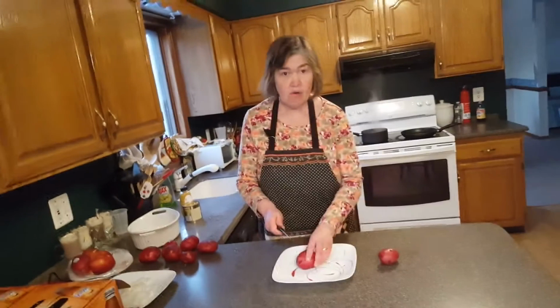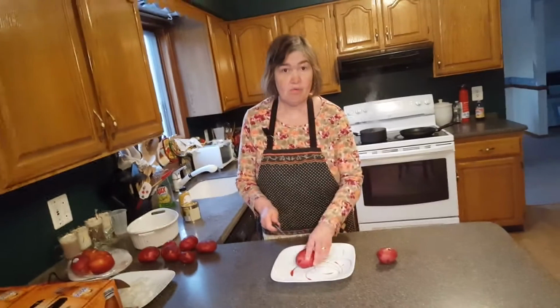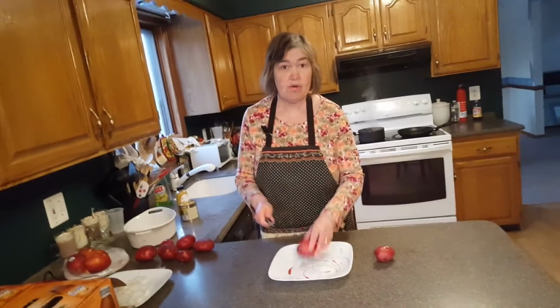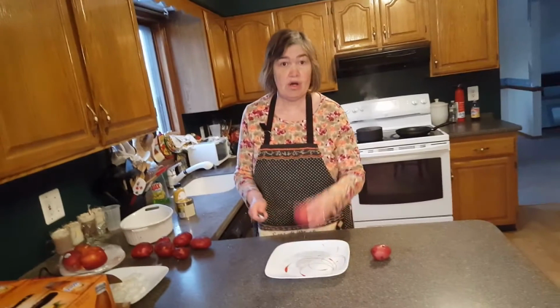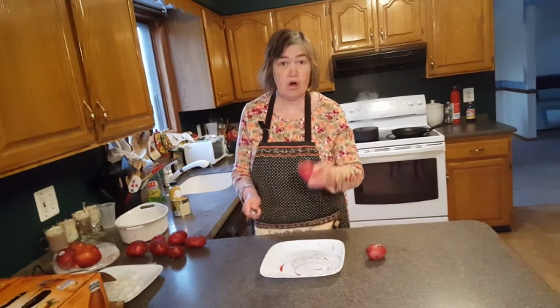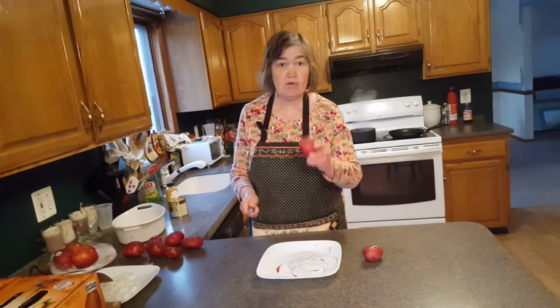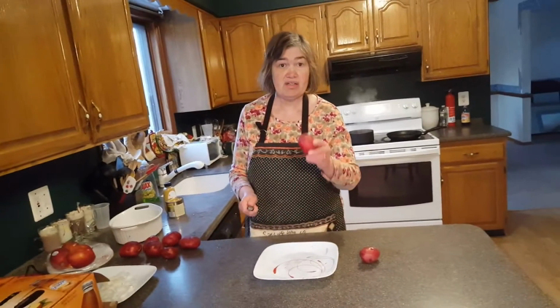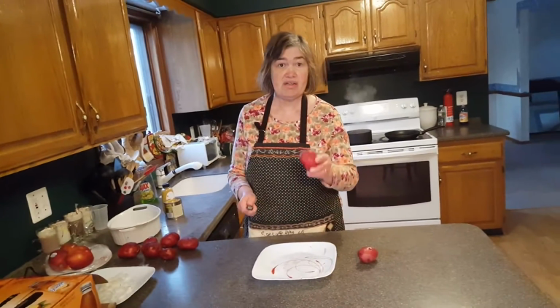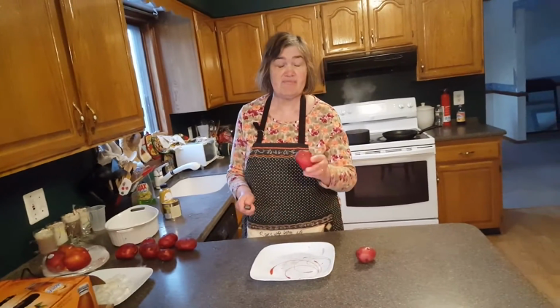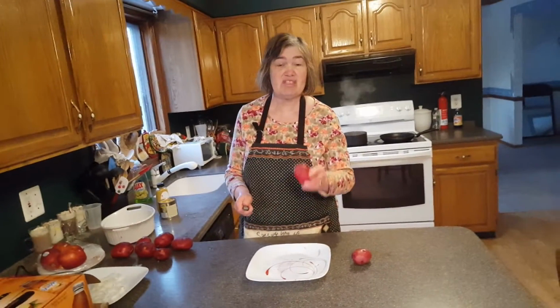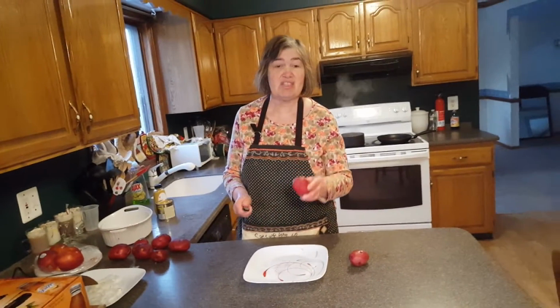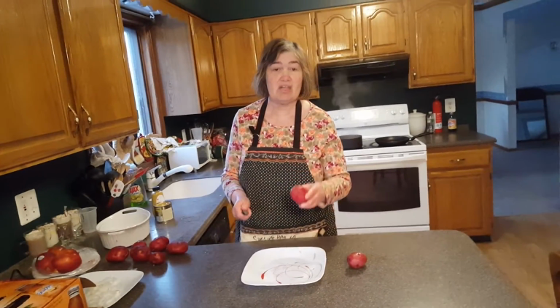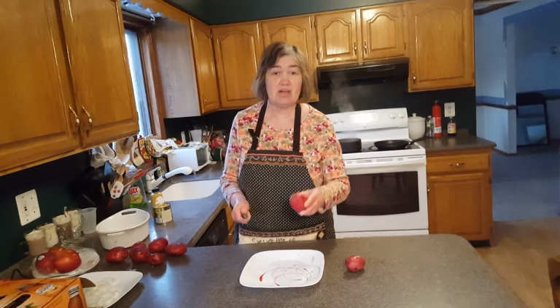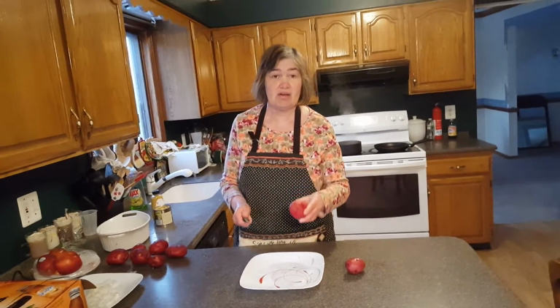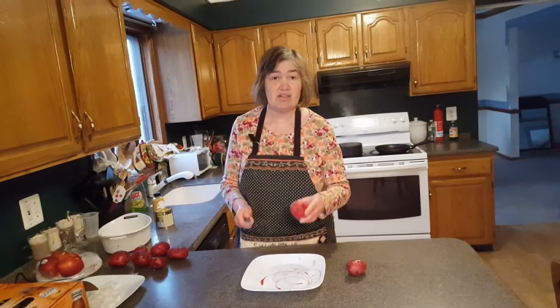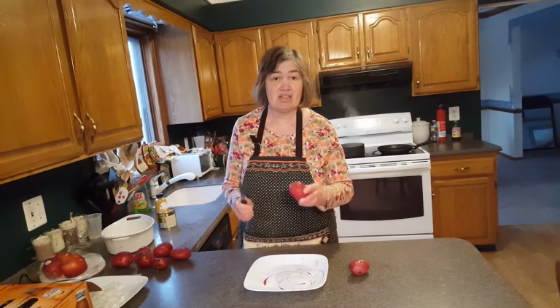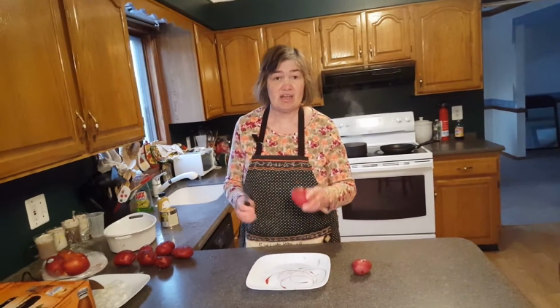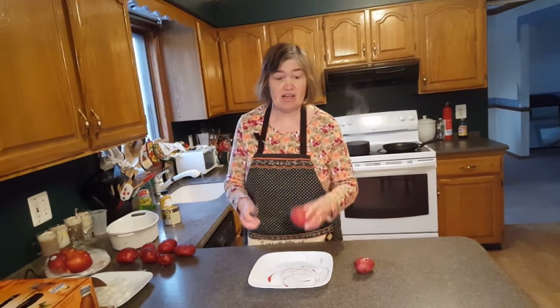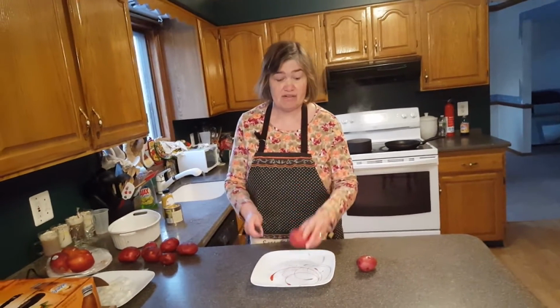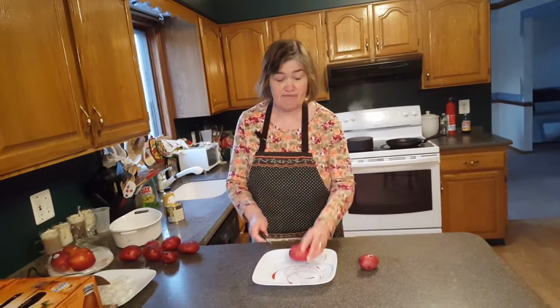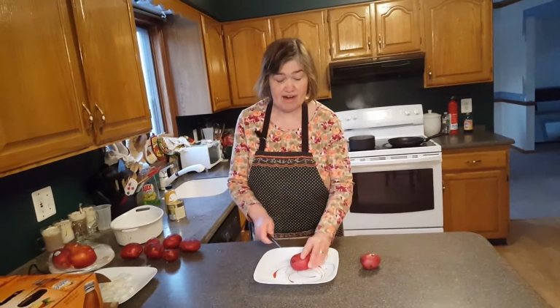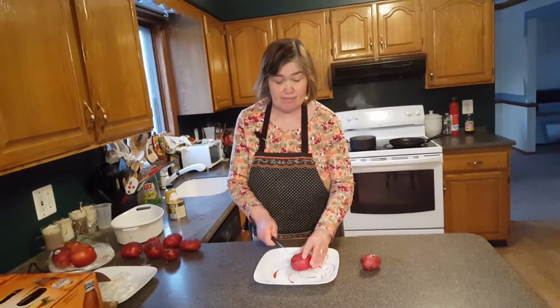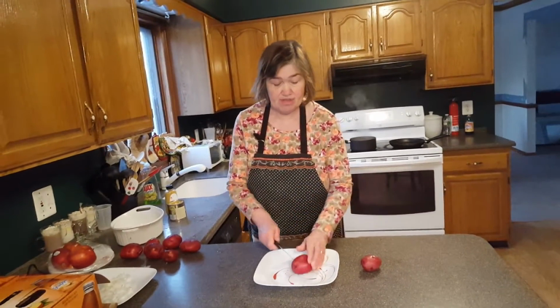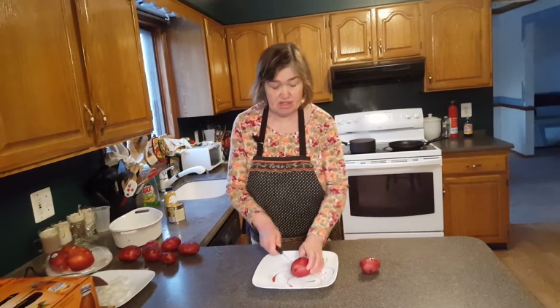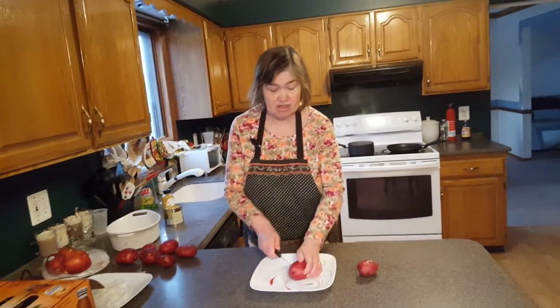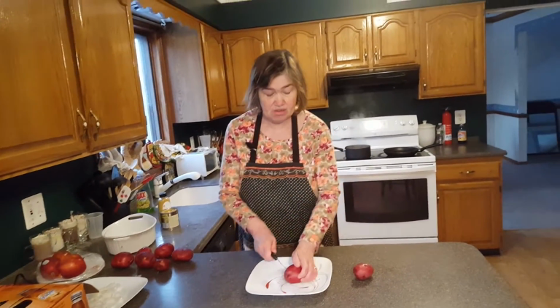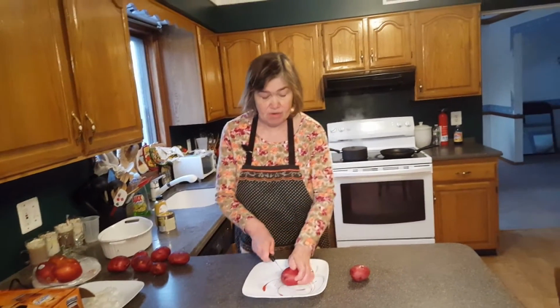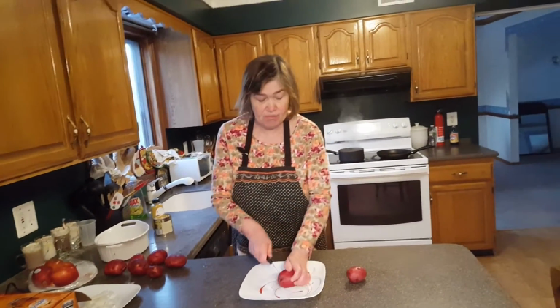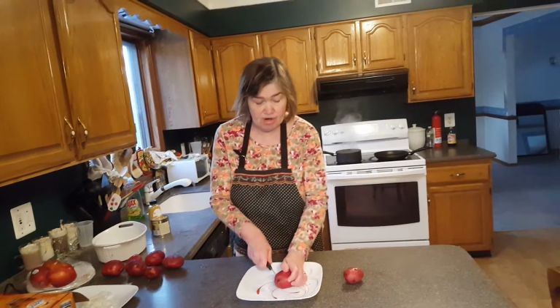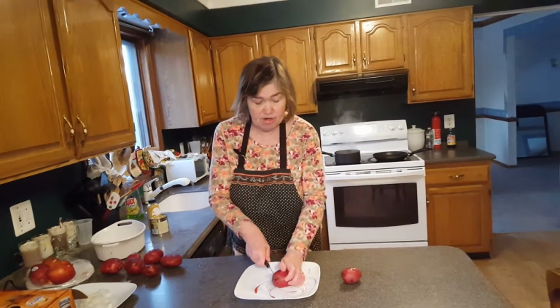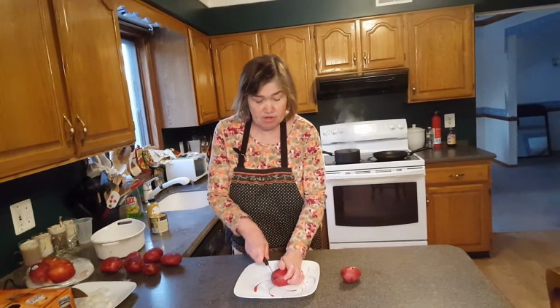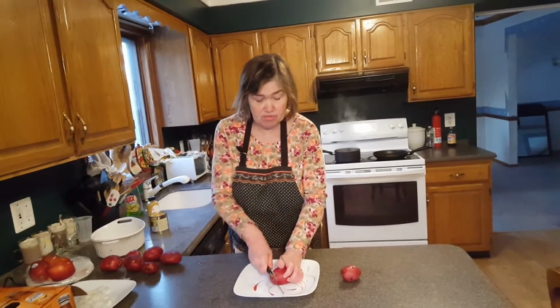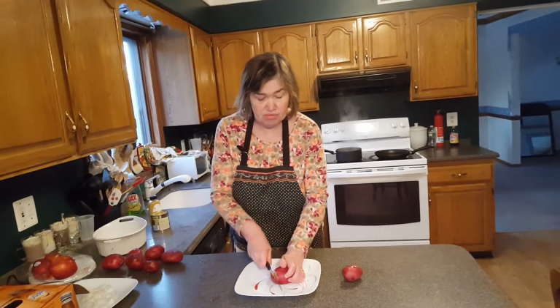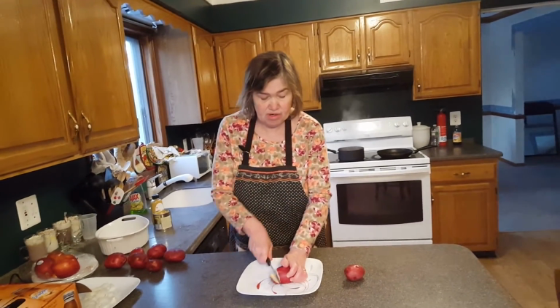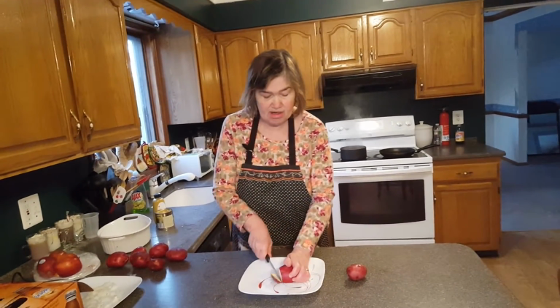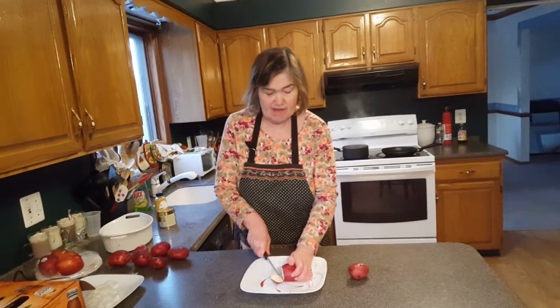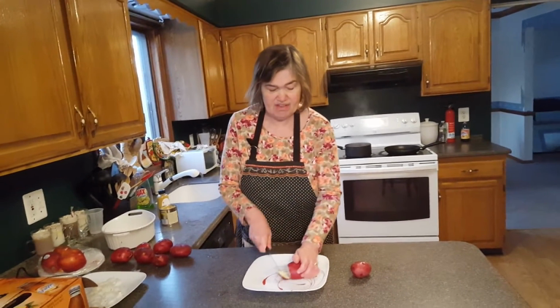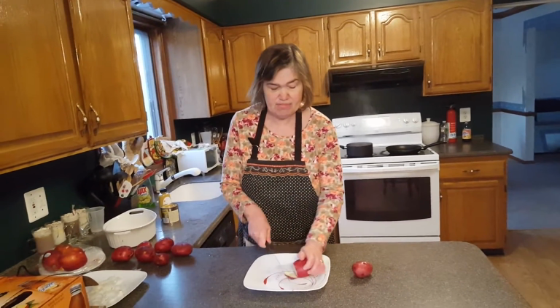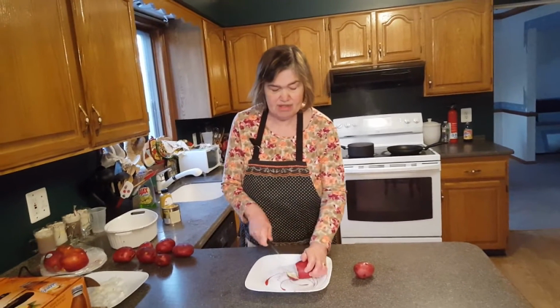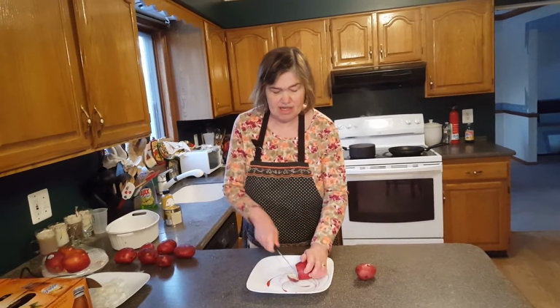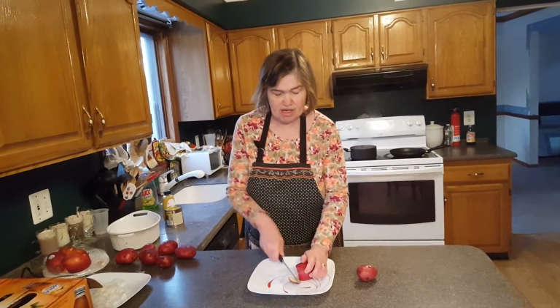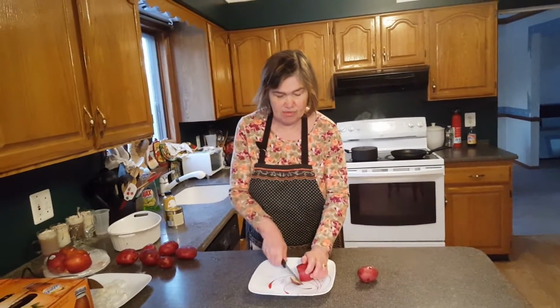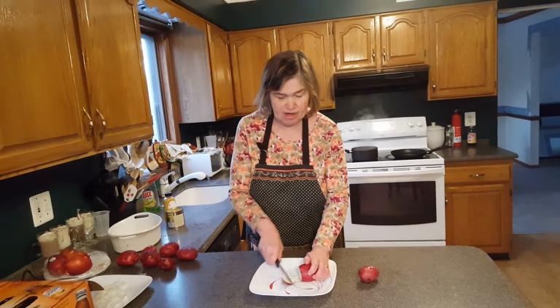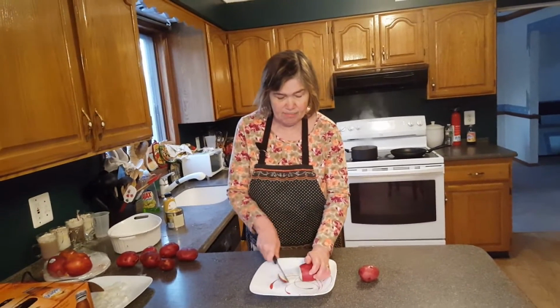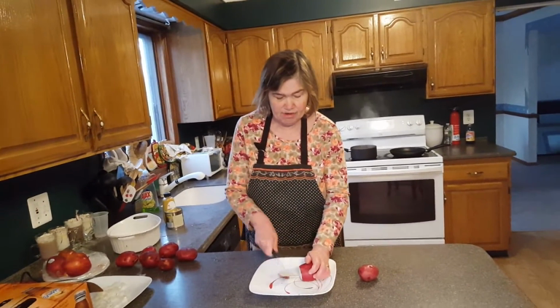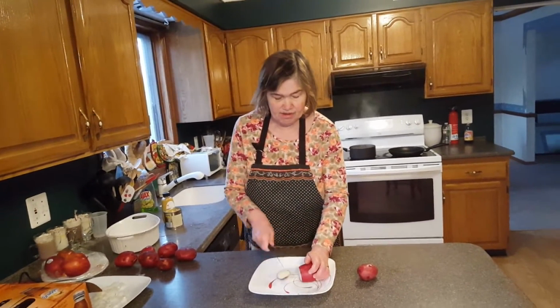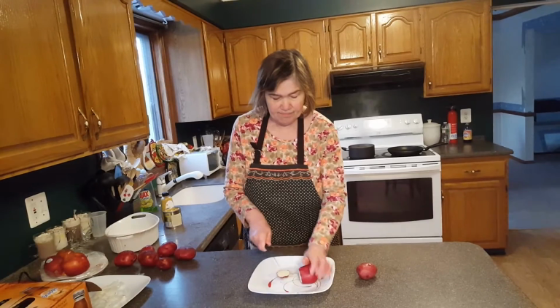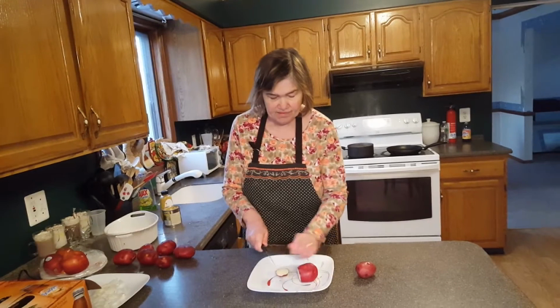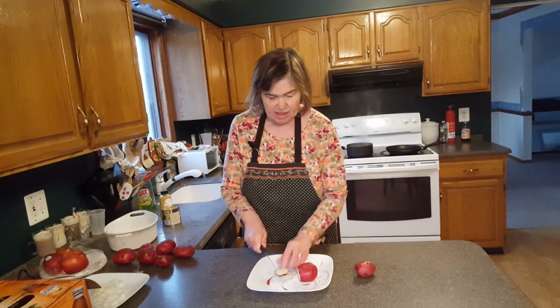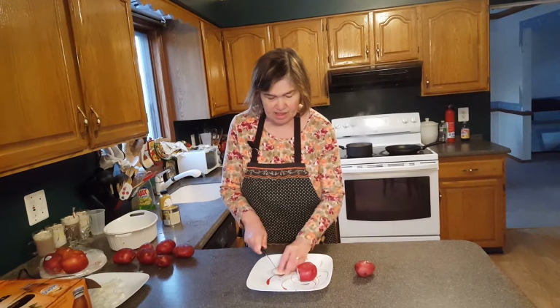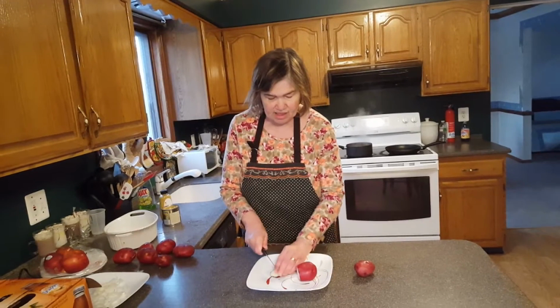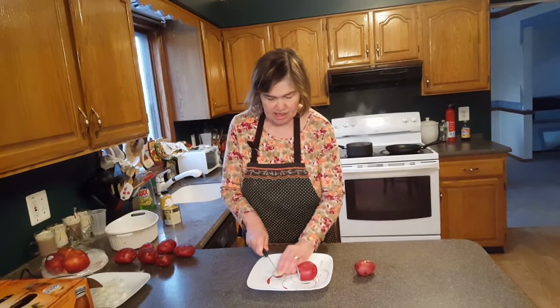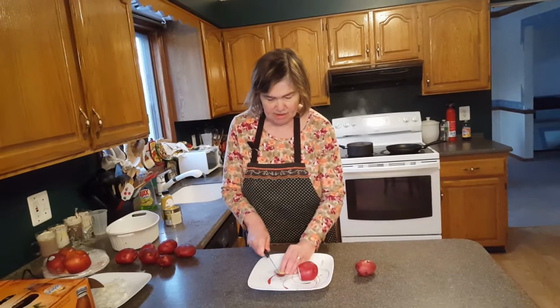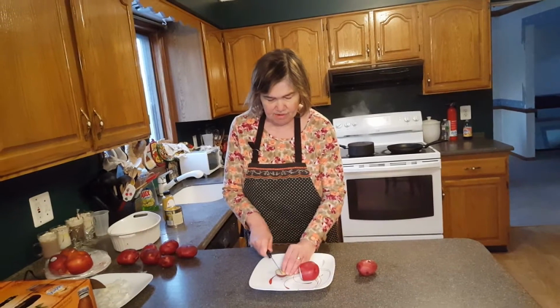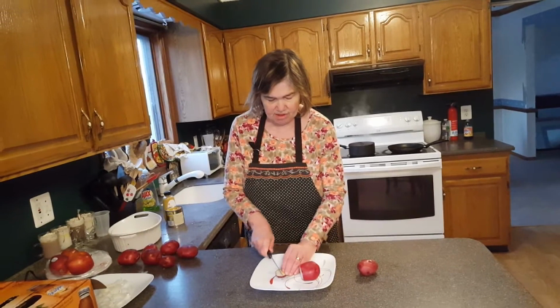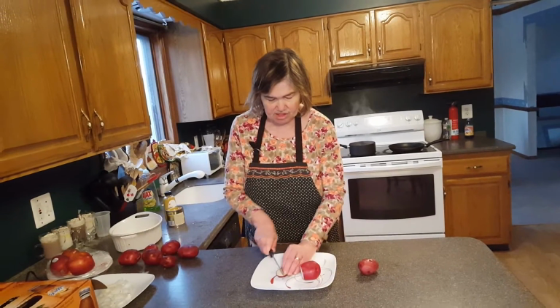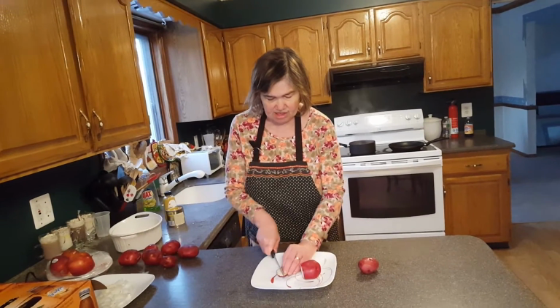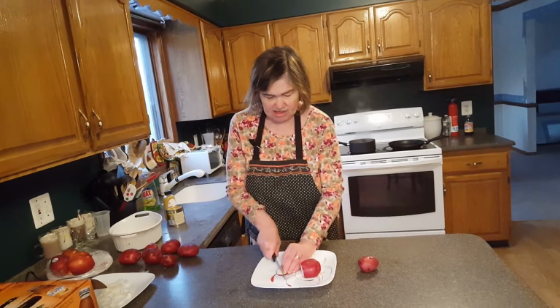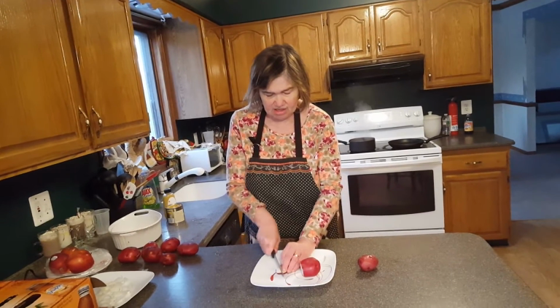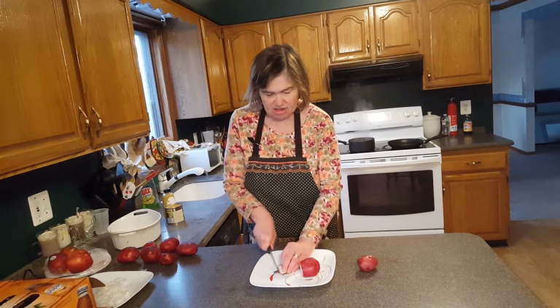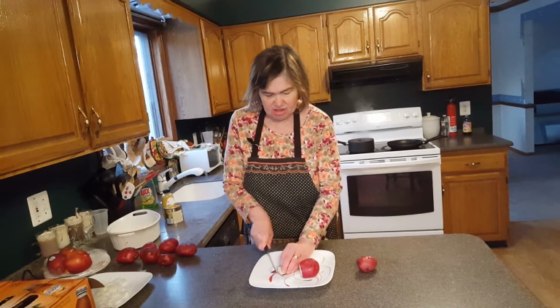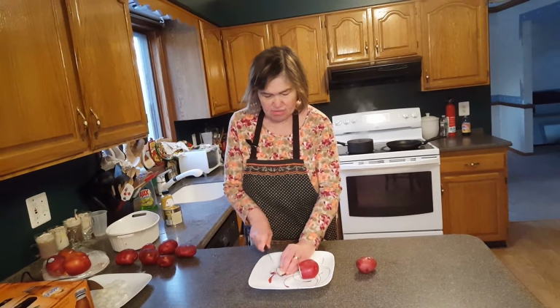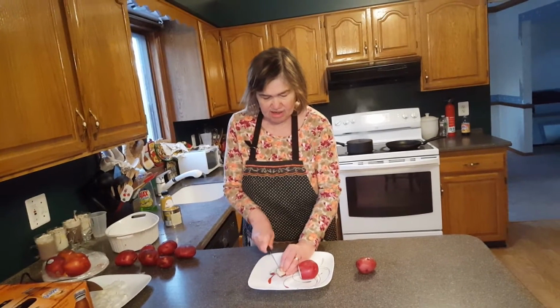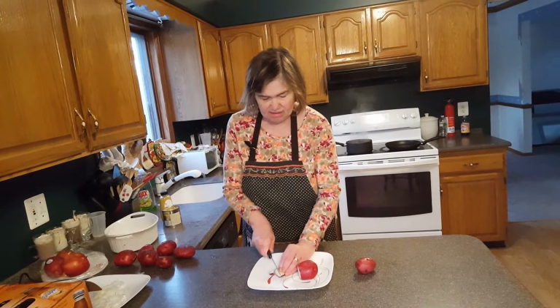We always leave the skin on. The skin has vitamins in it. So what we're going to do is we're going to cut this potato up and slice it this way.